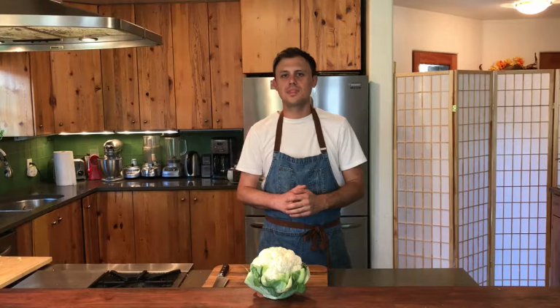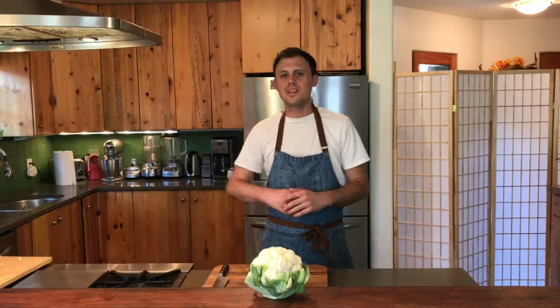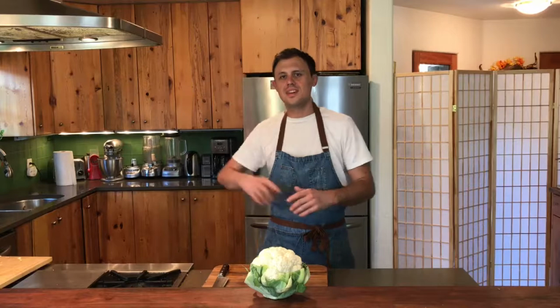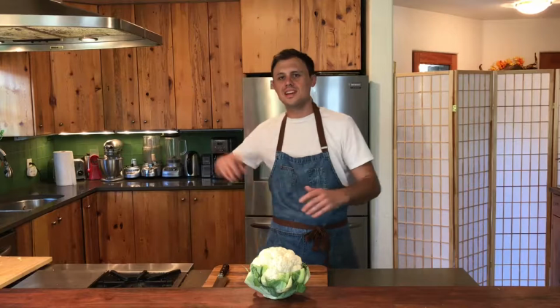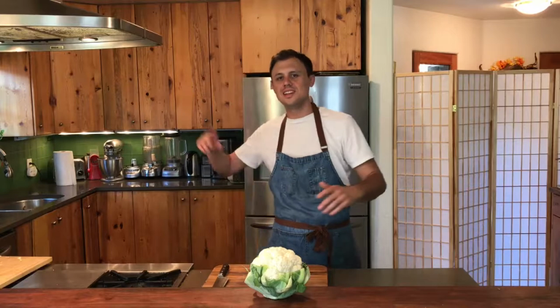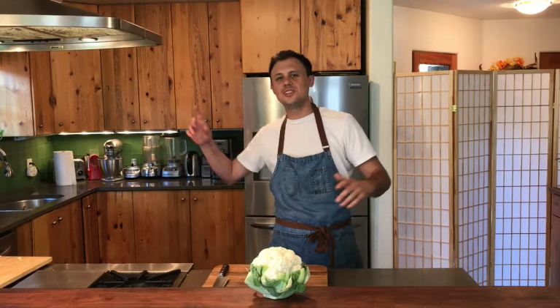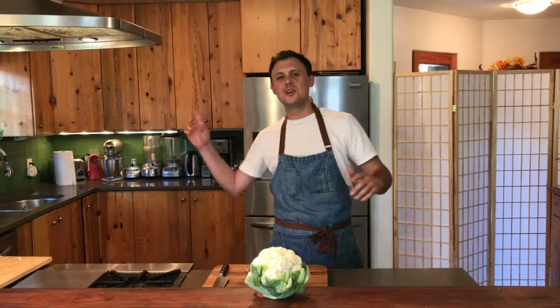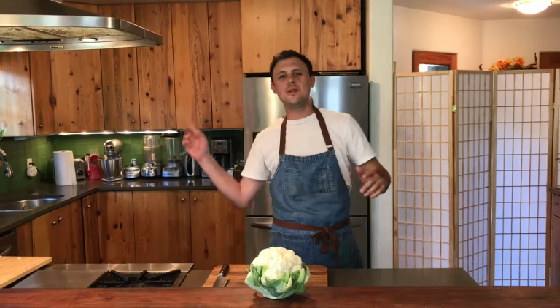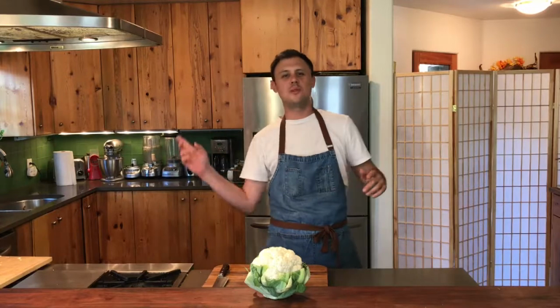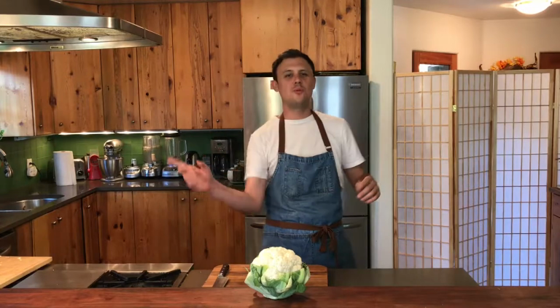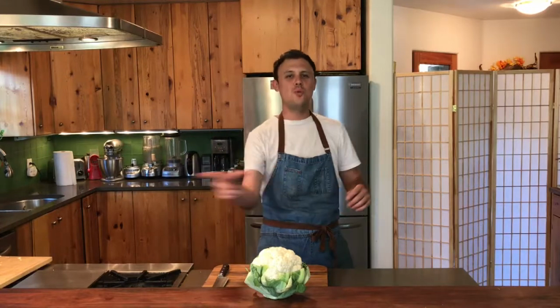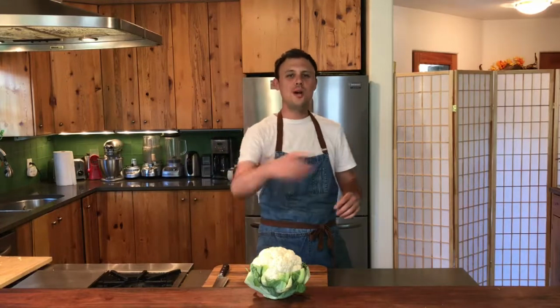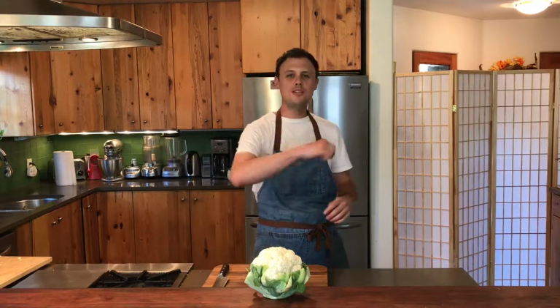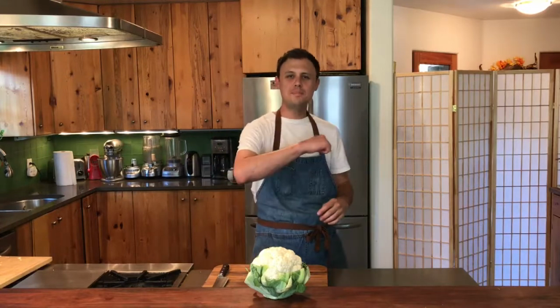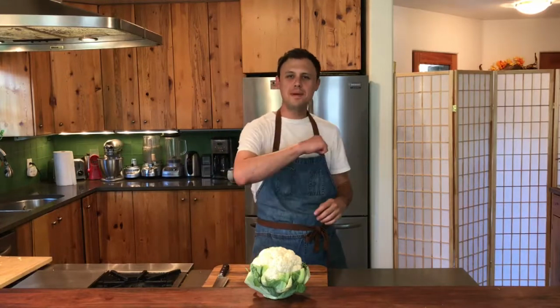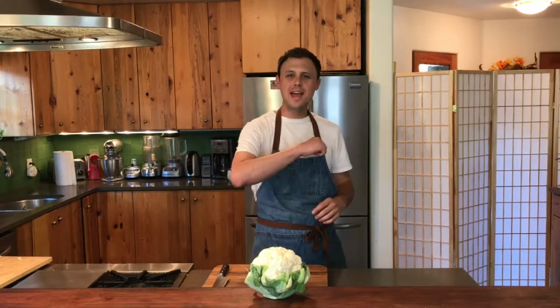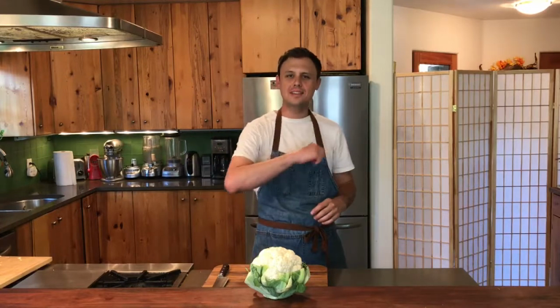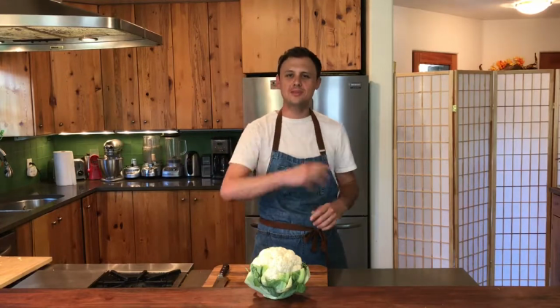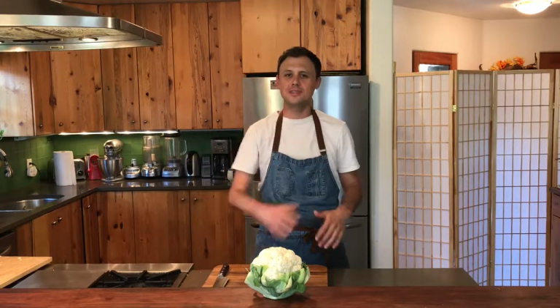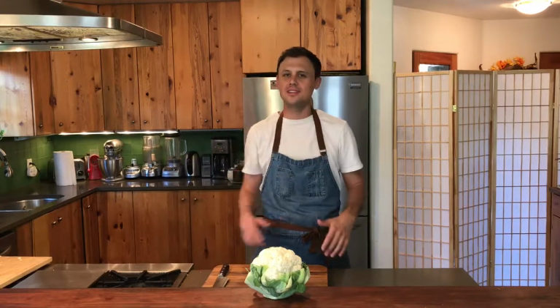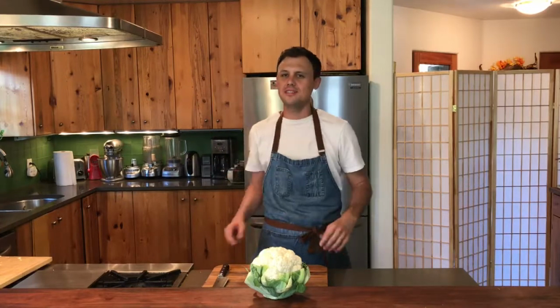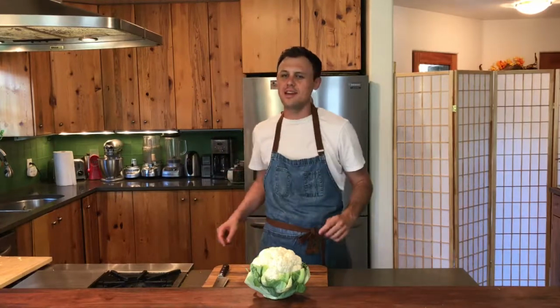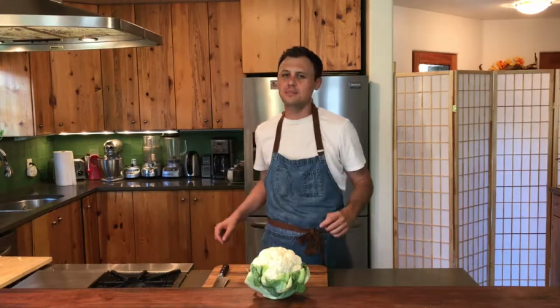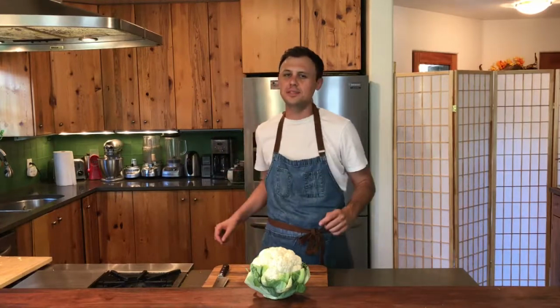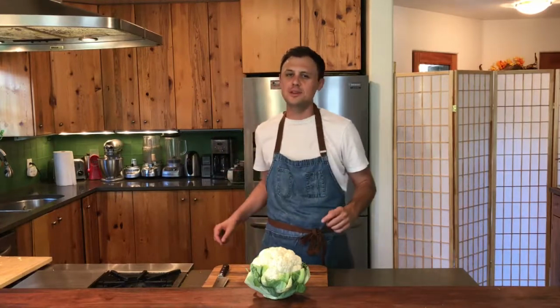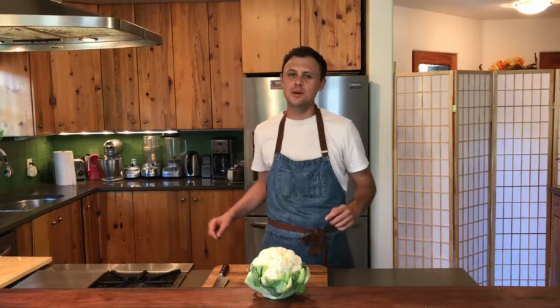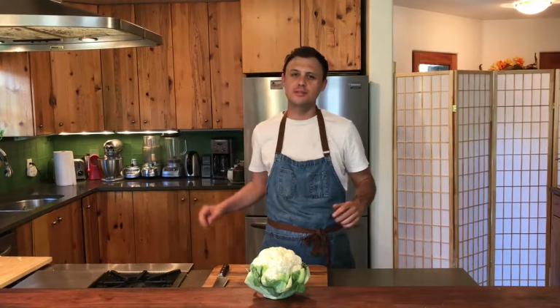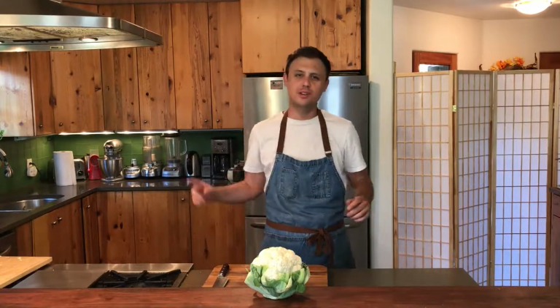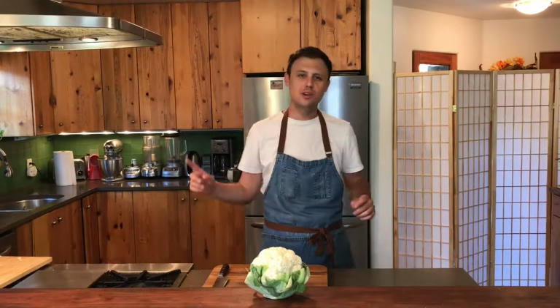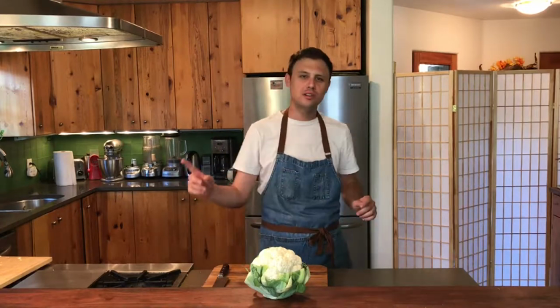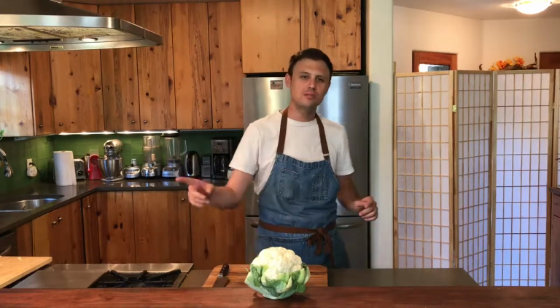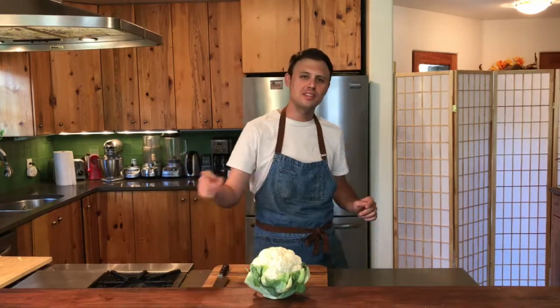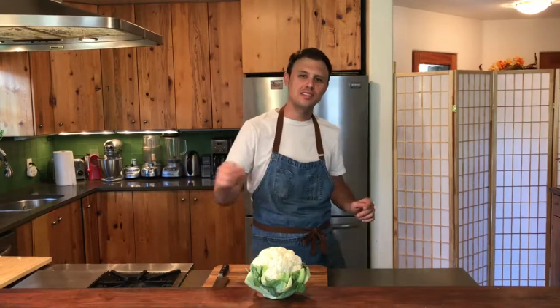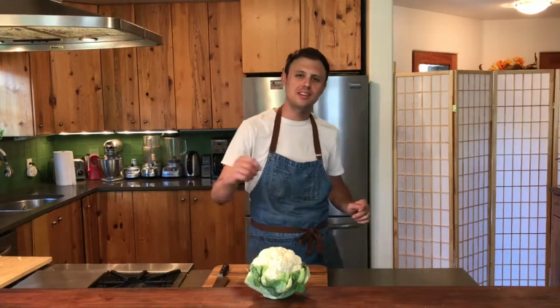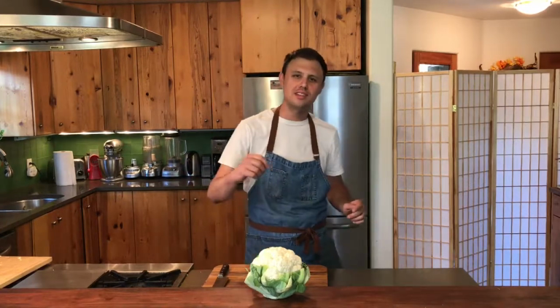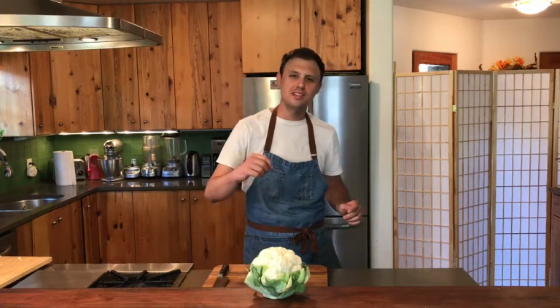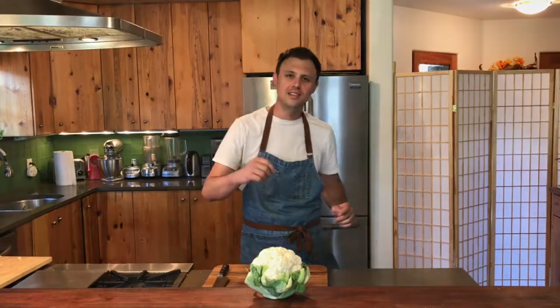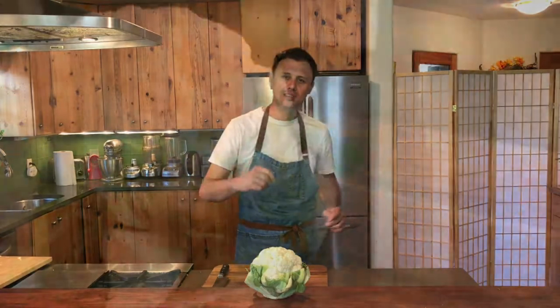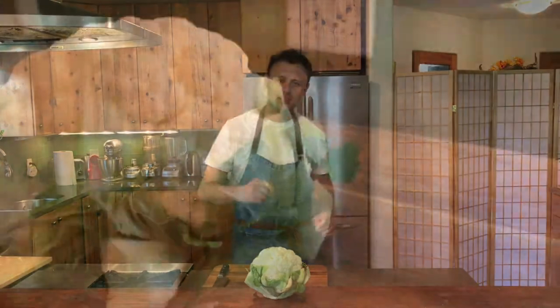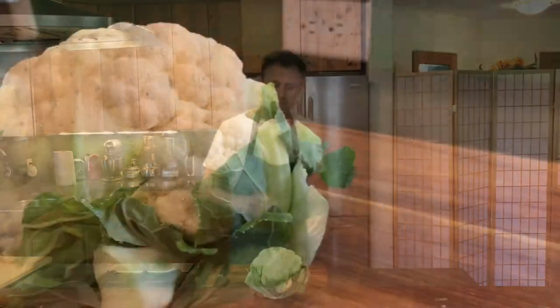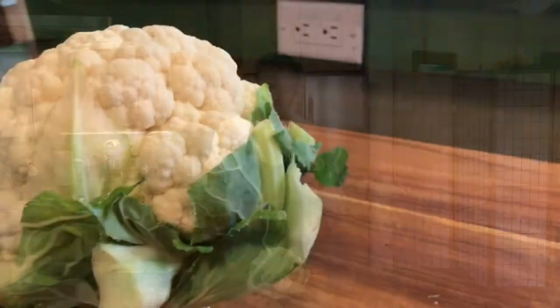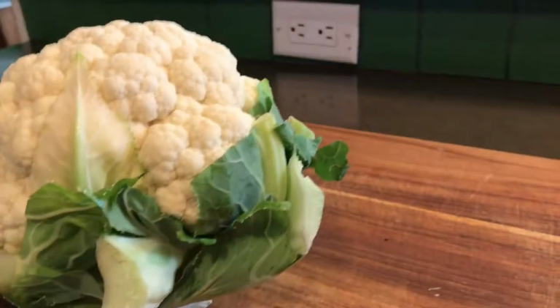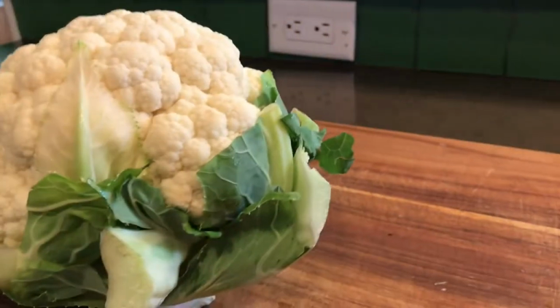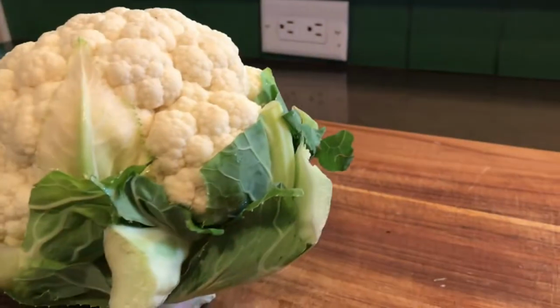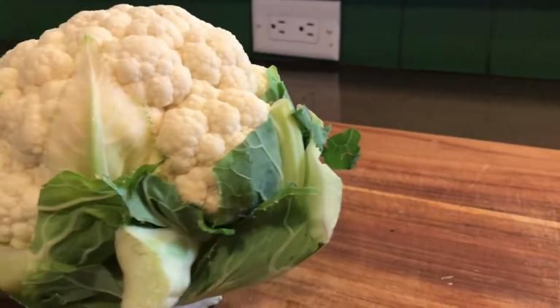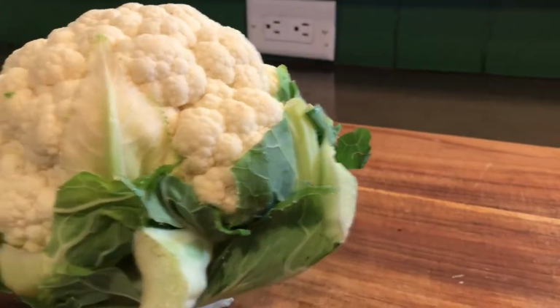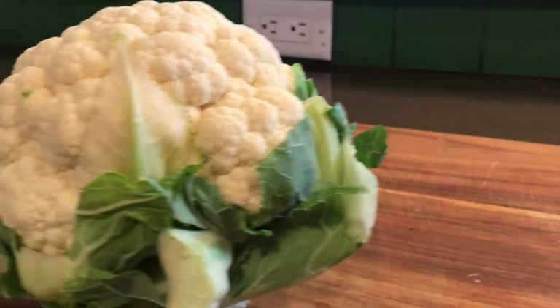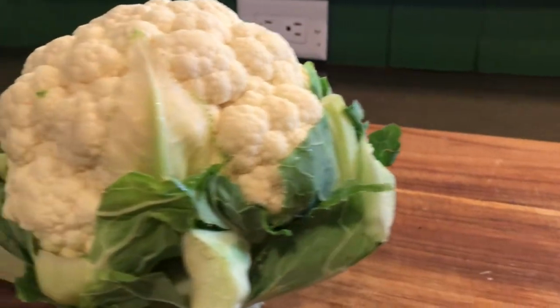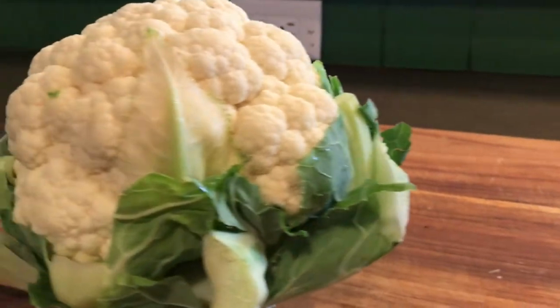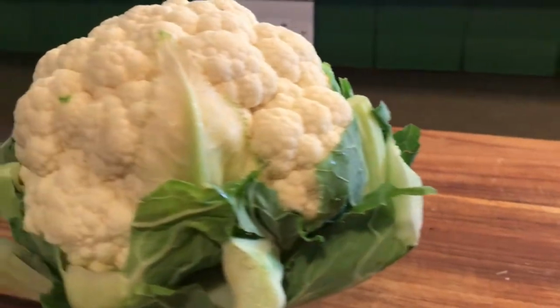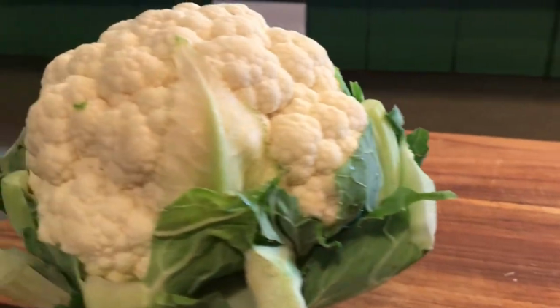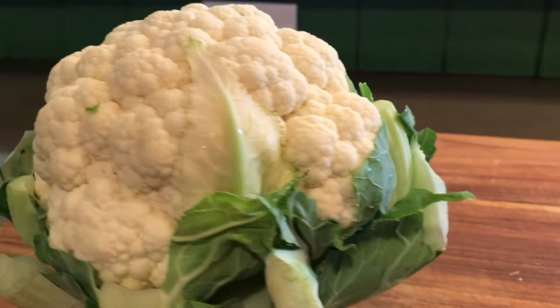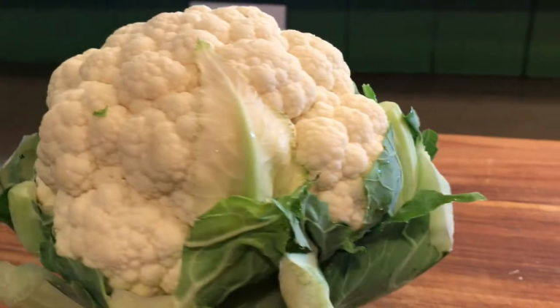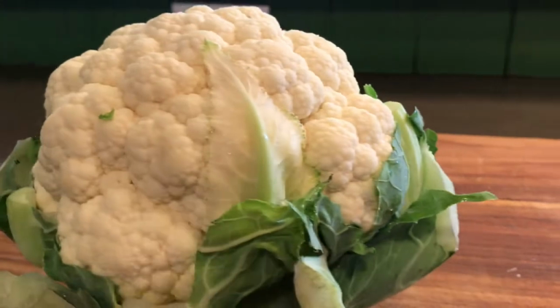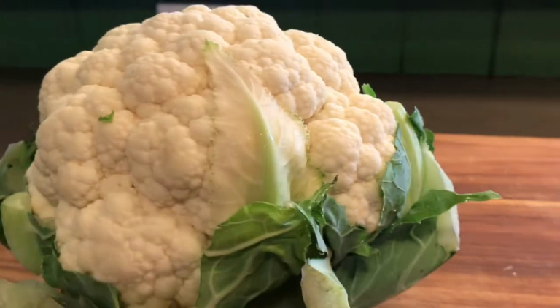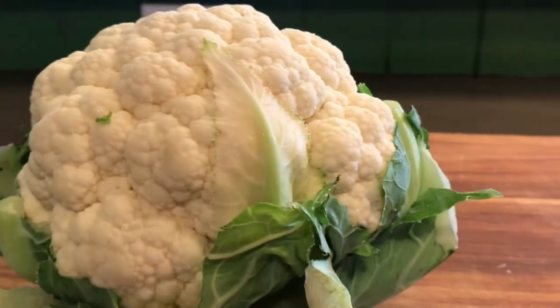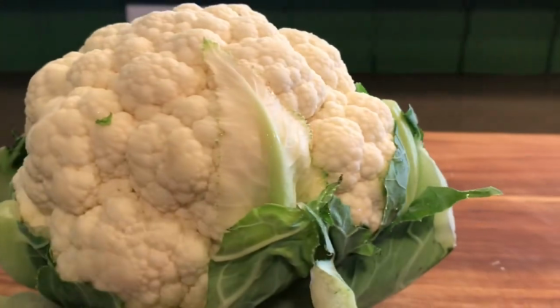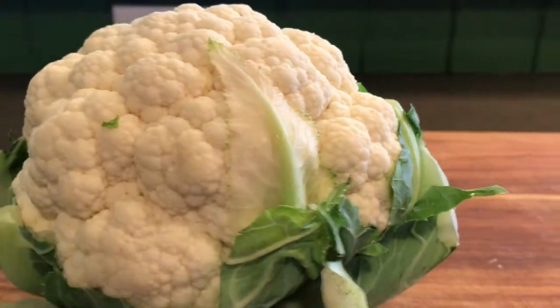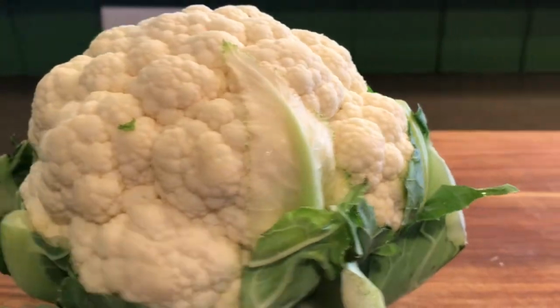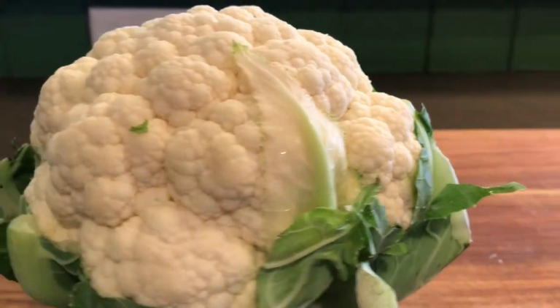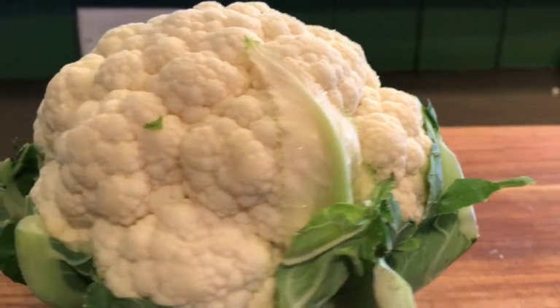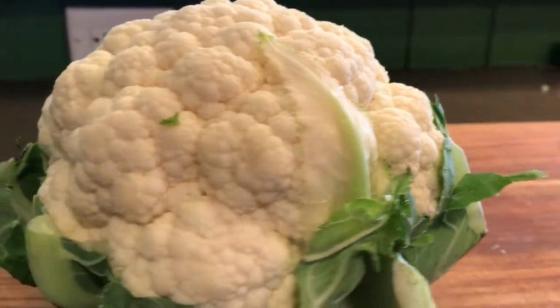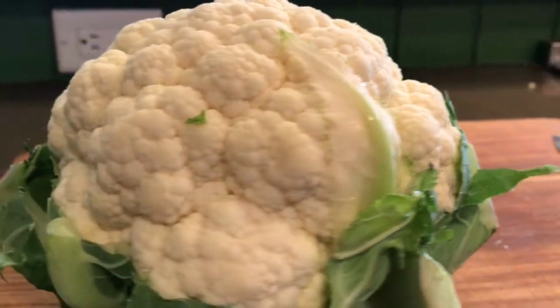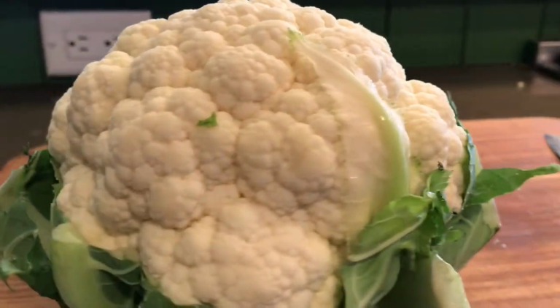Hello and welcome back to another episode of Cooking with Sonny. Today I'll be showing you how to prepare cauliflower.